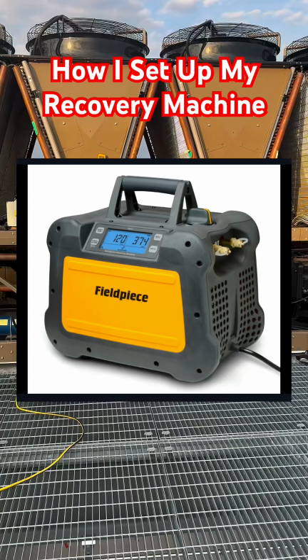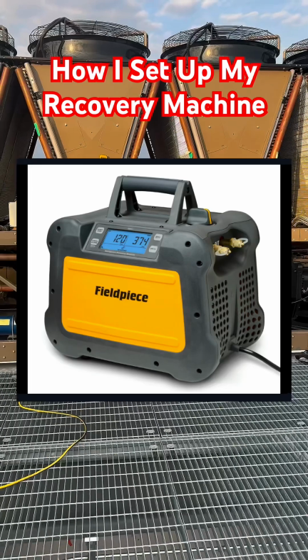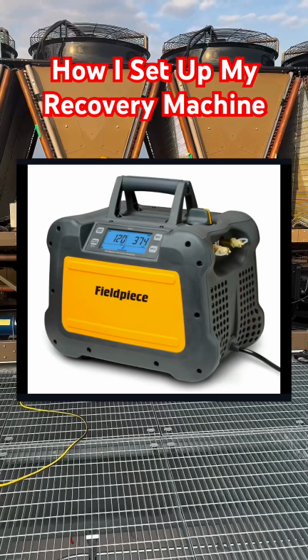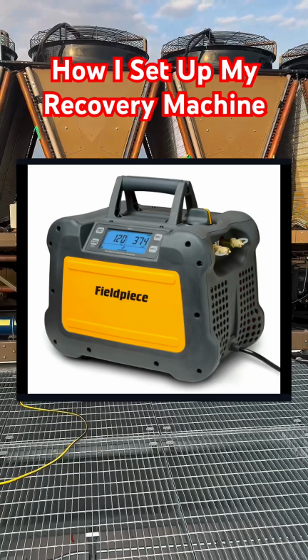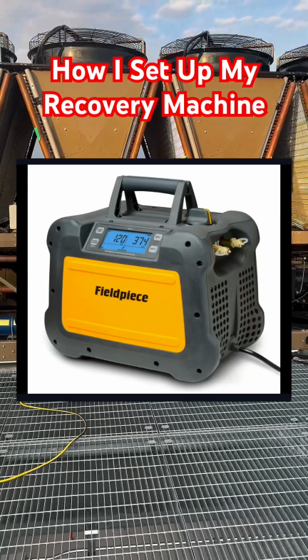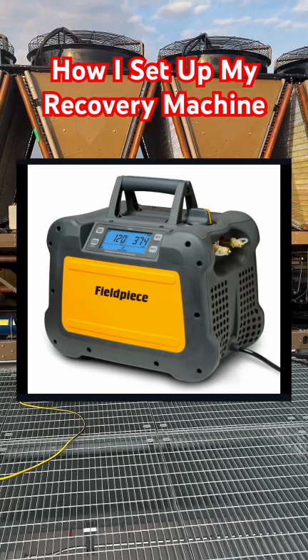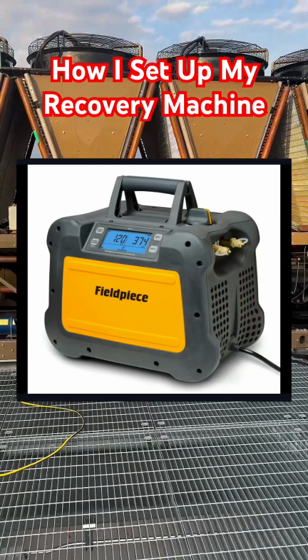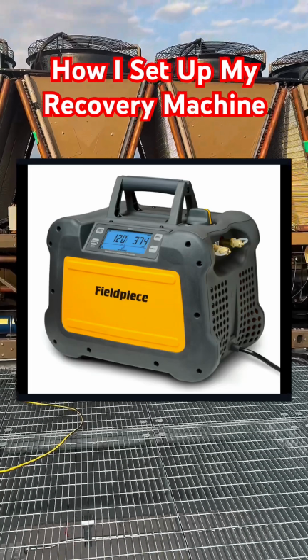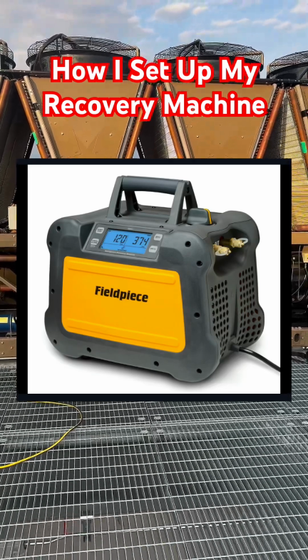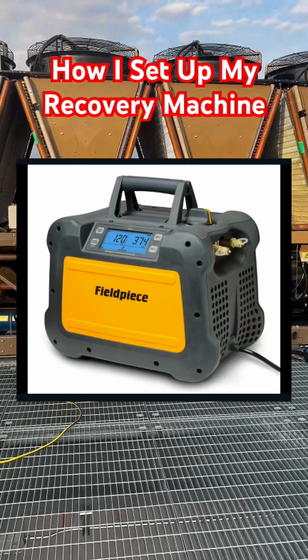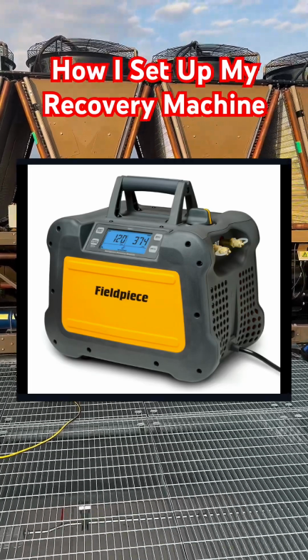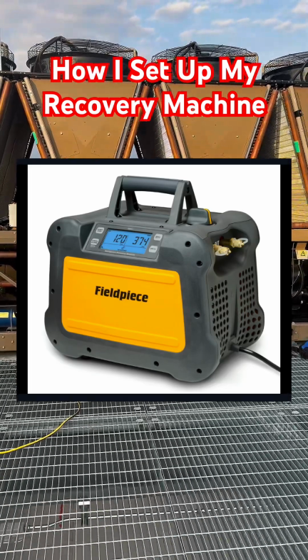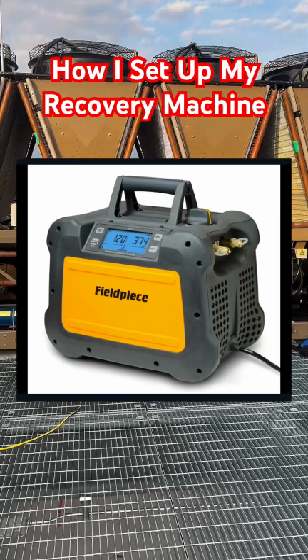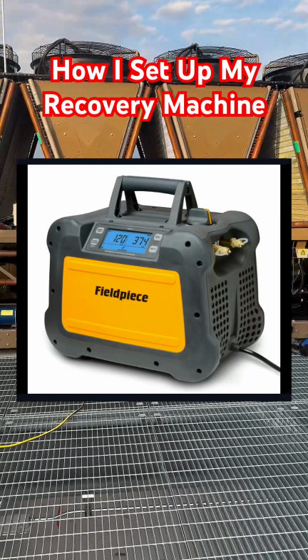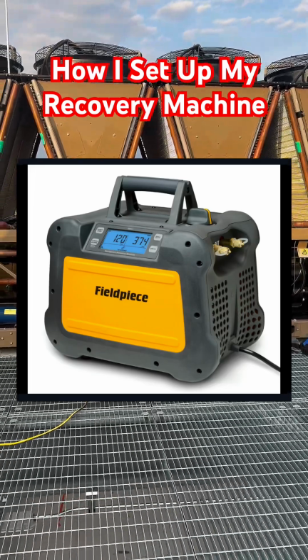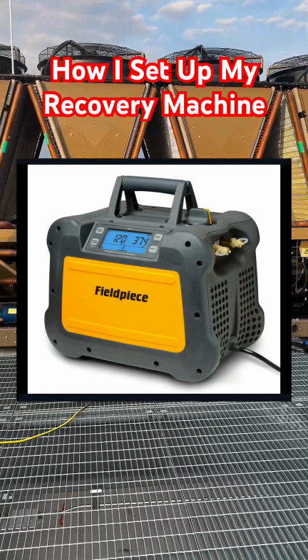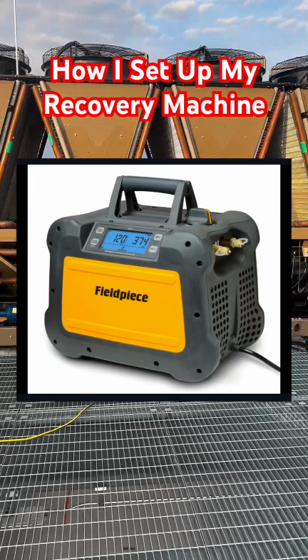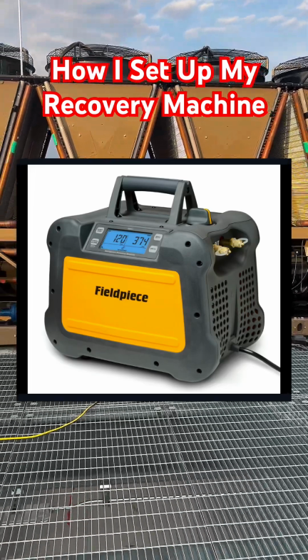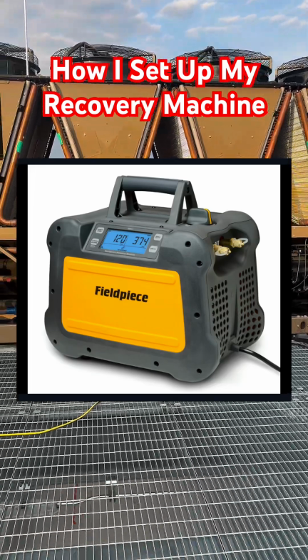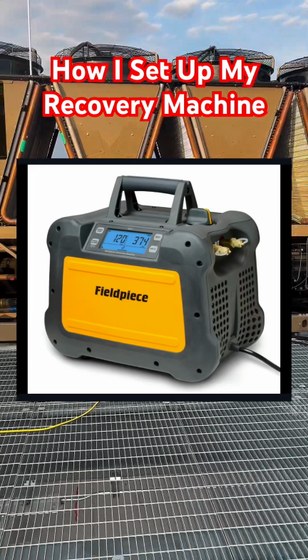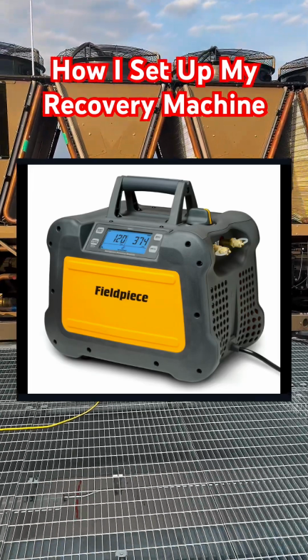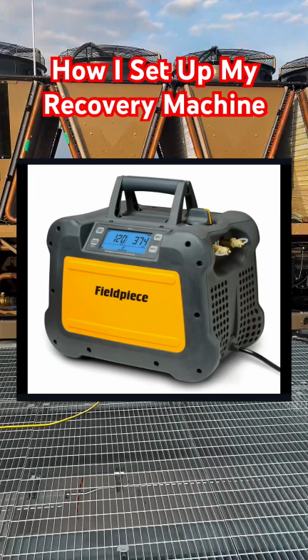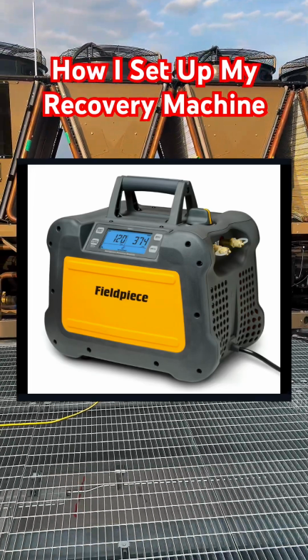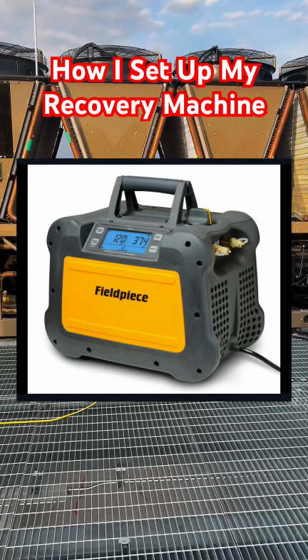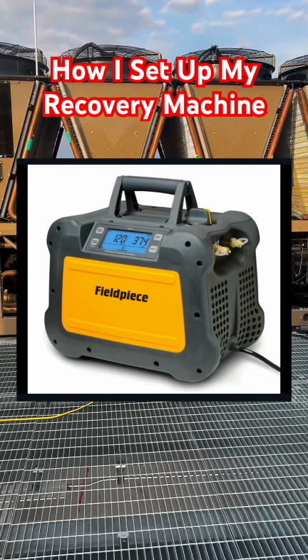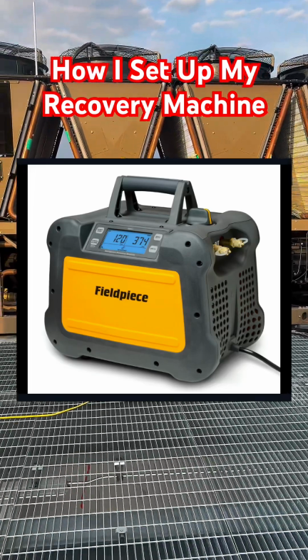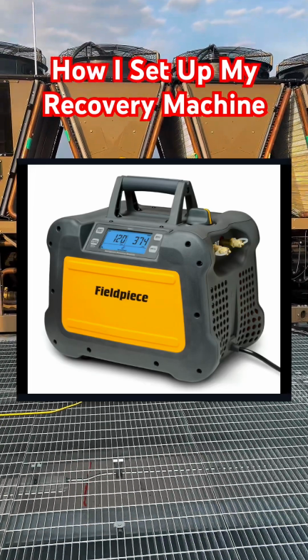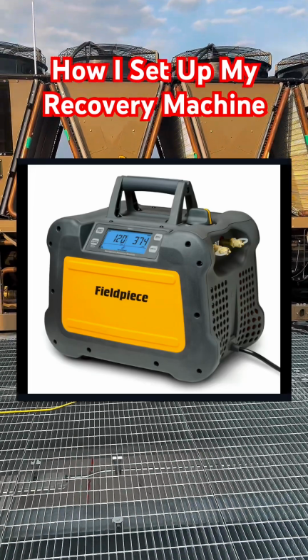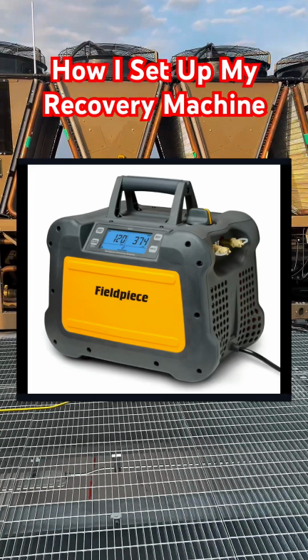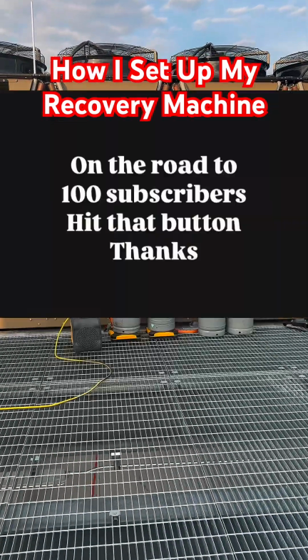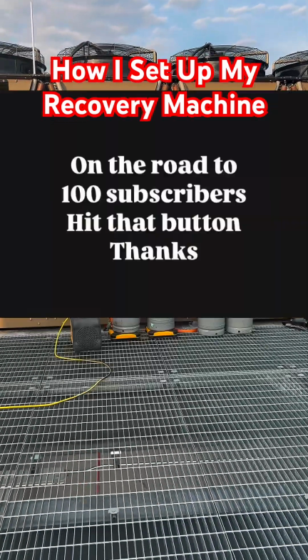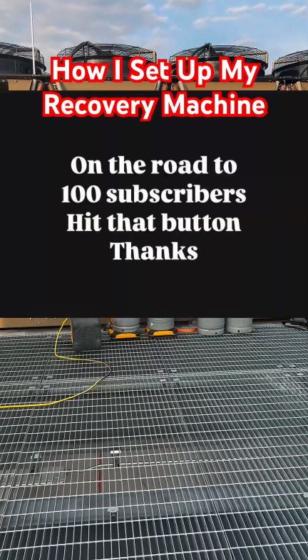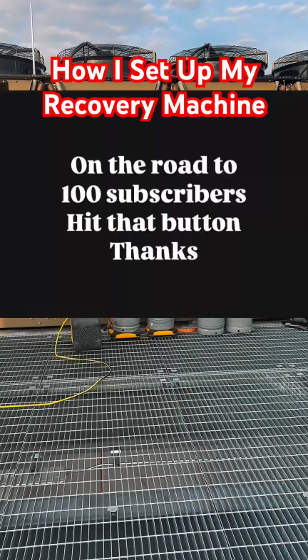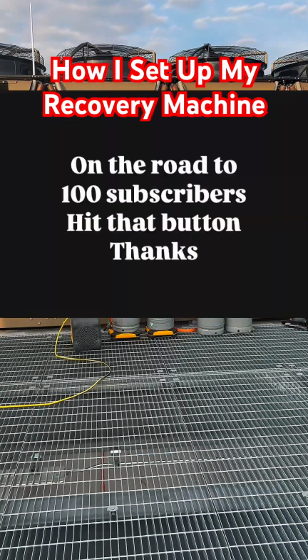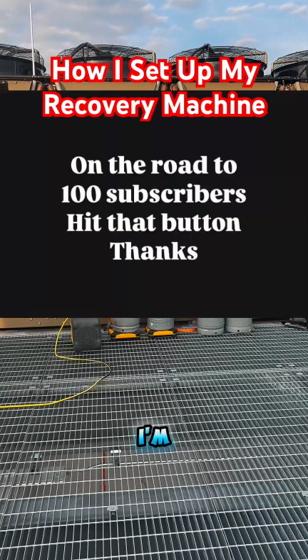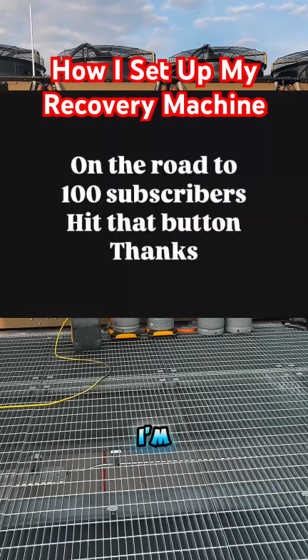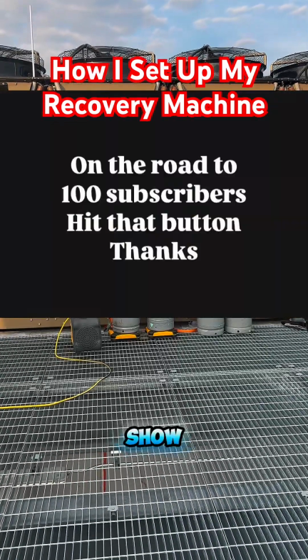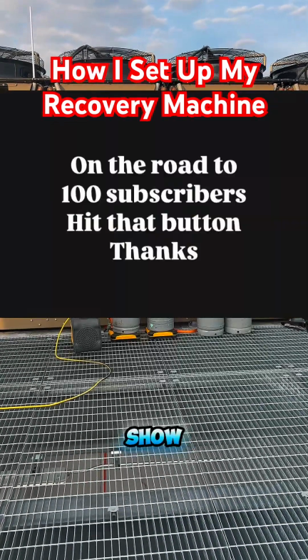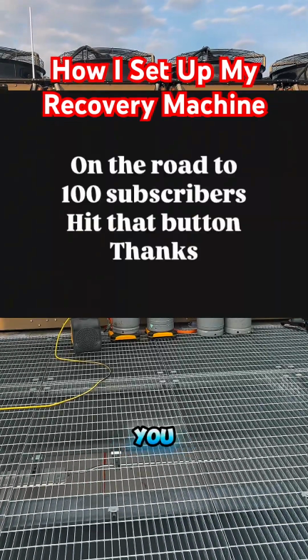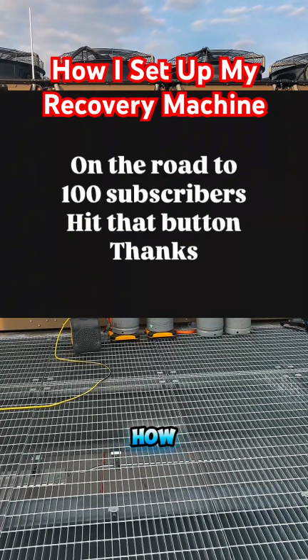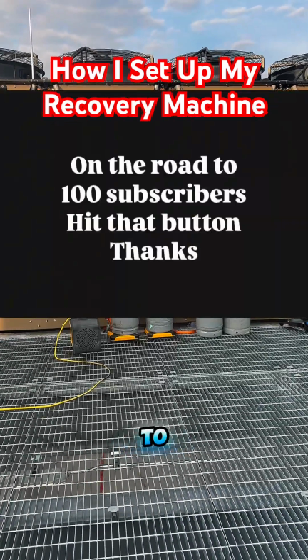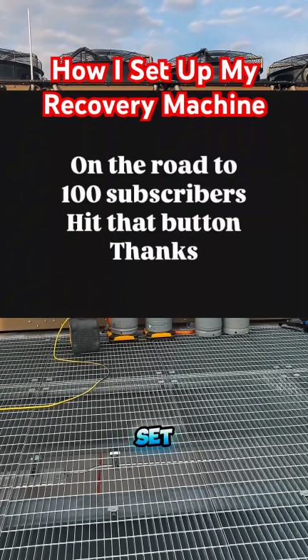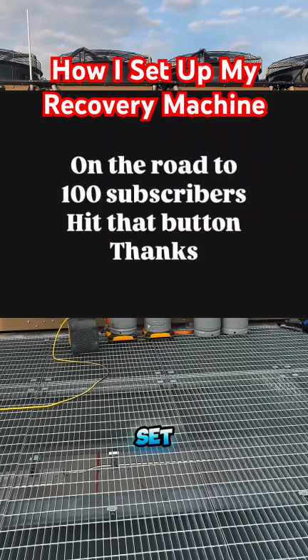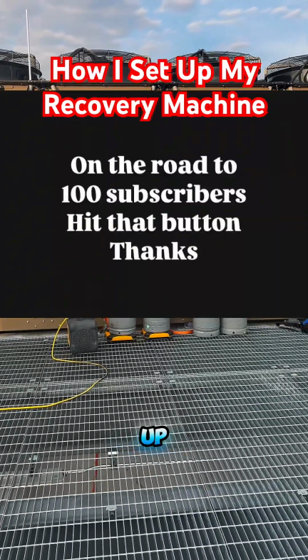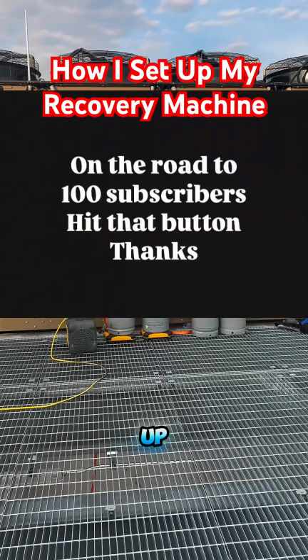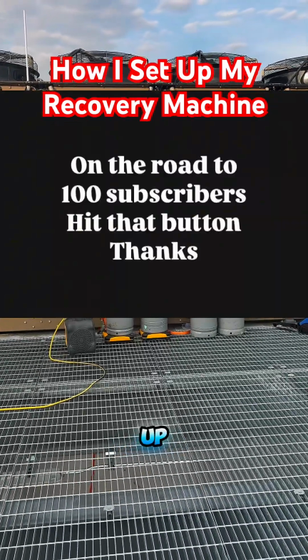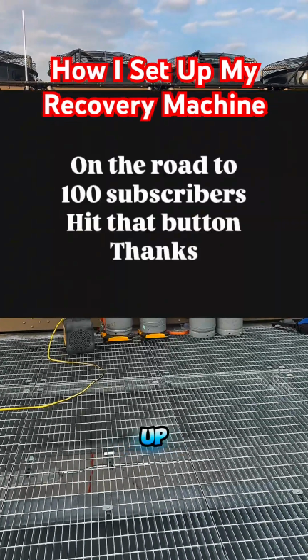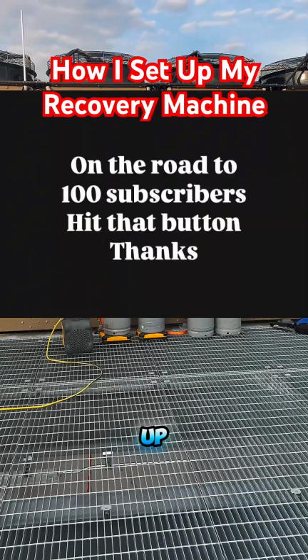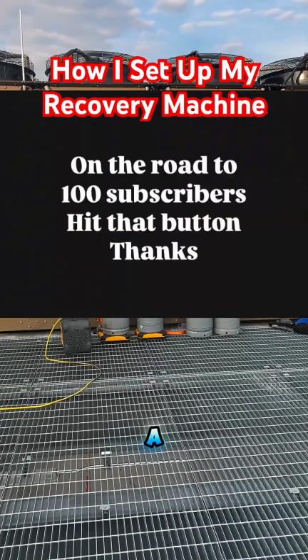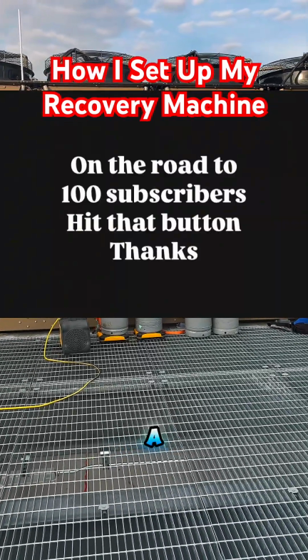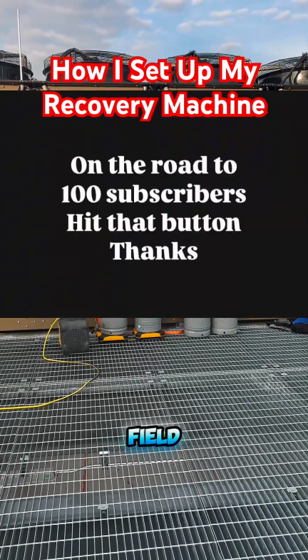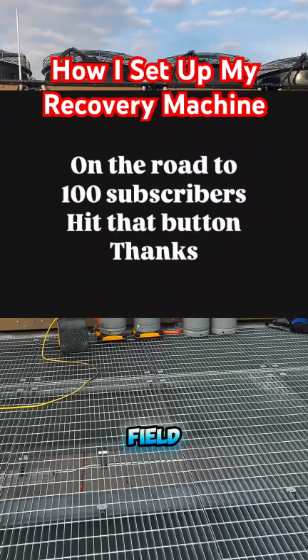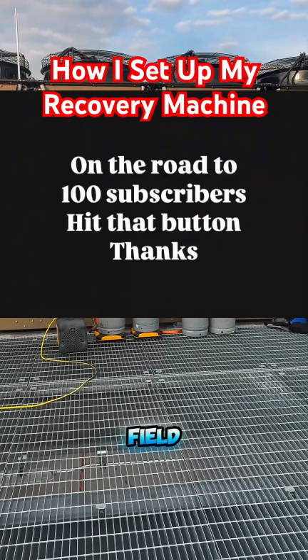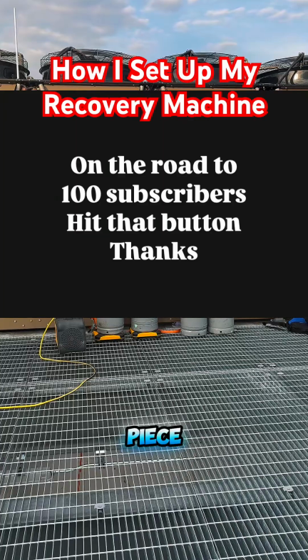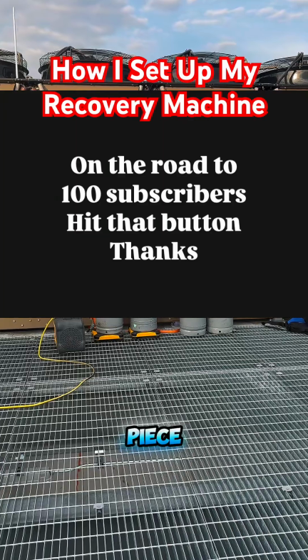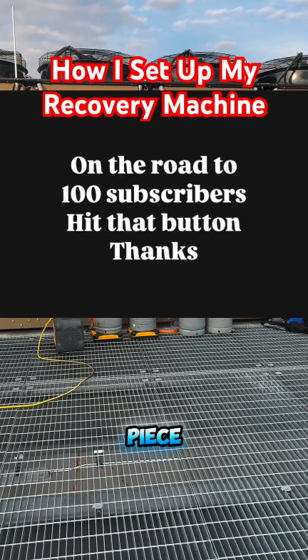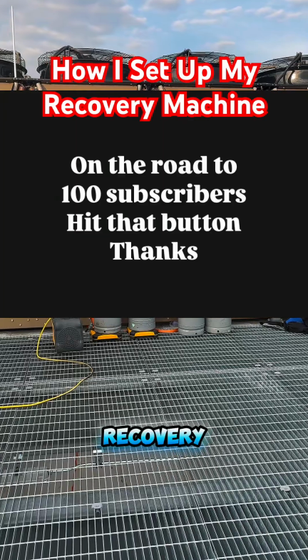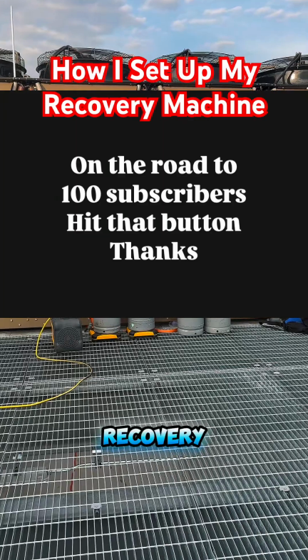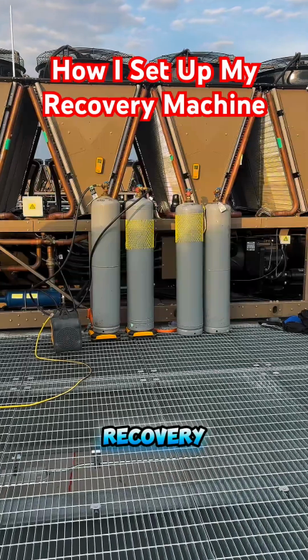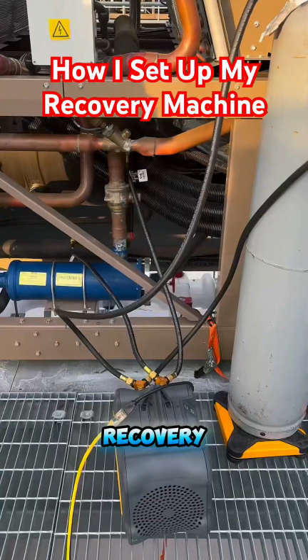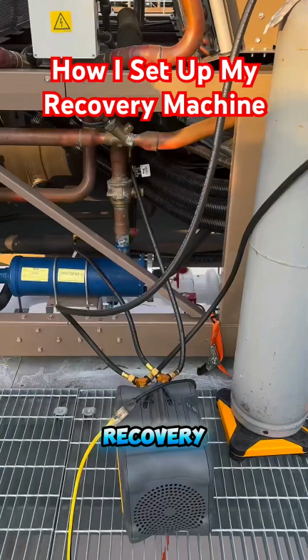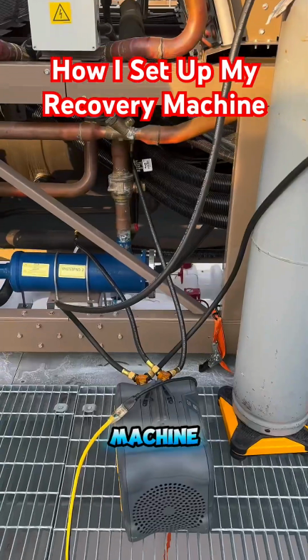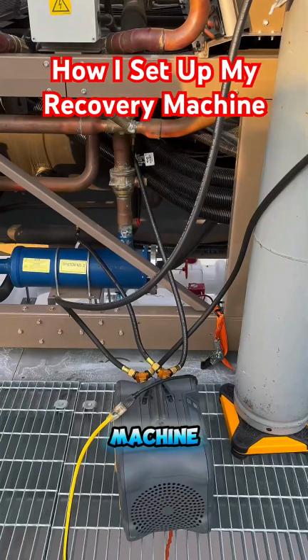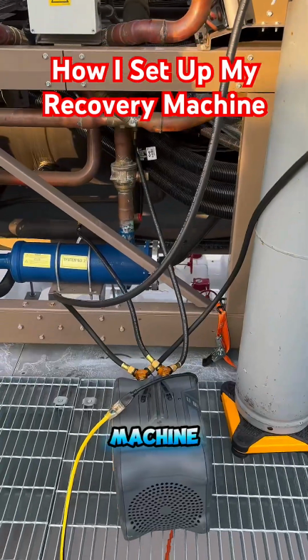Yo, yo, yo, what it do? It's your boy Uncle Diggs, and today I'm going to show you how to set up a FieldPeace recovery machine.